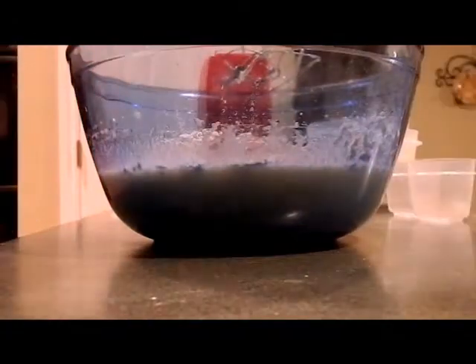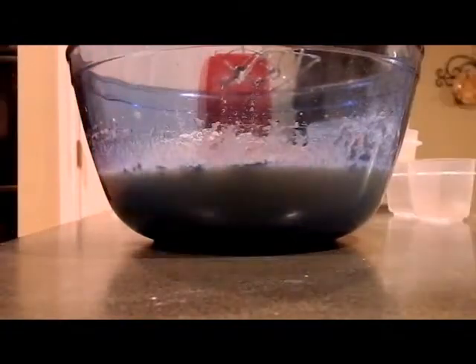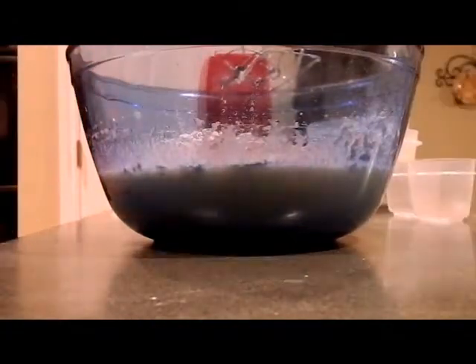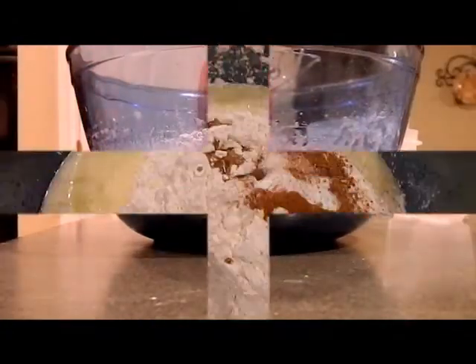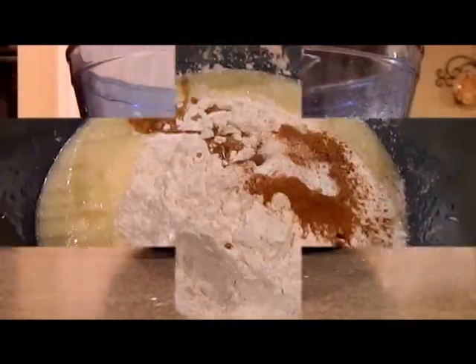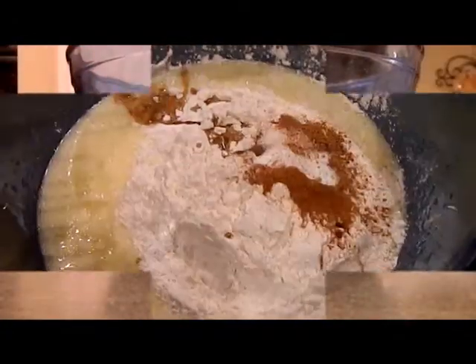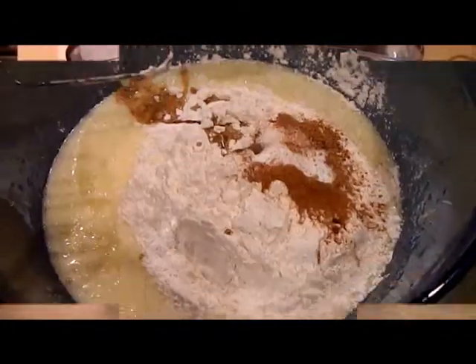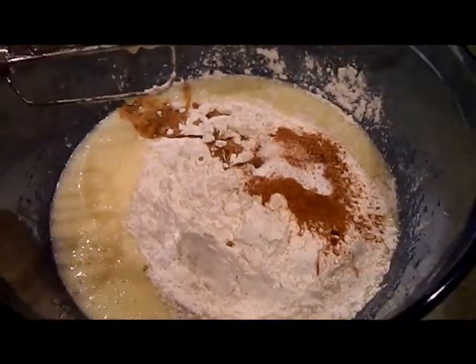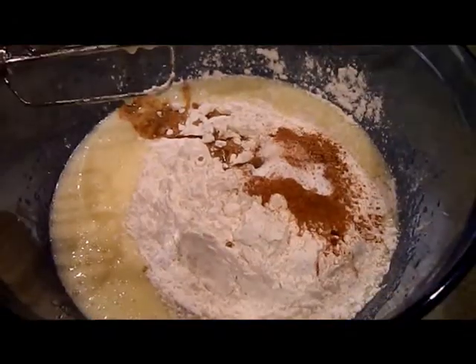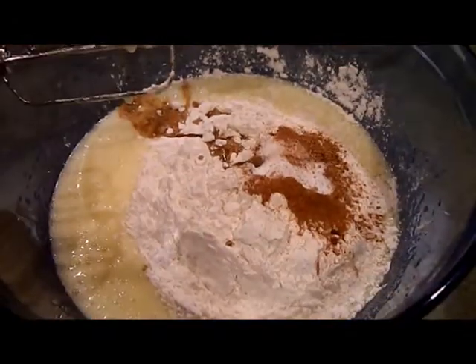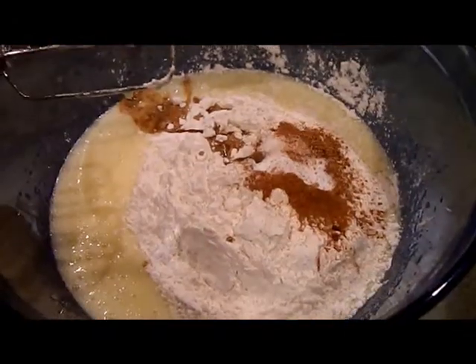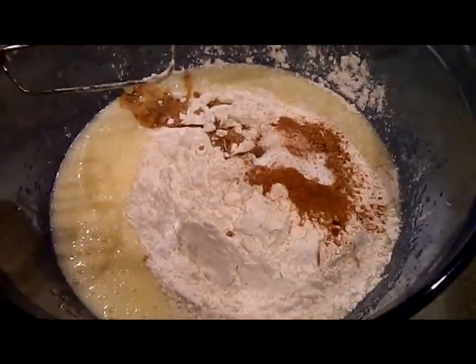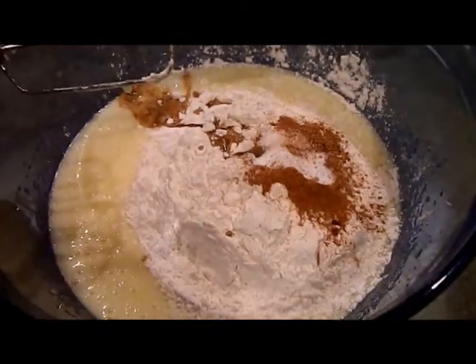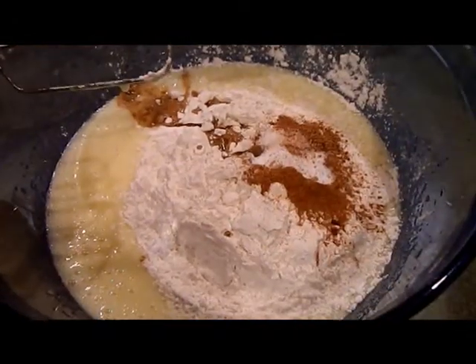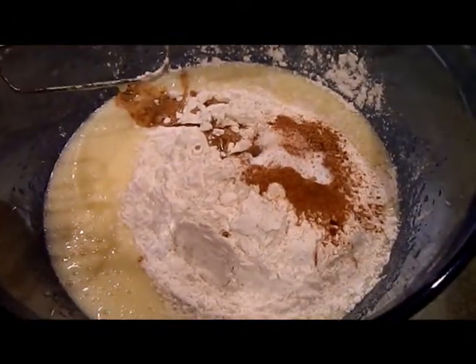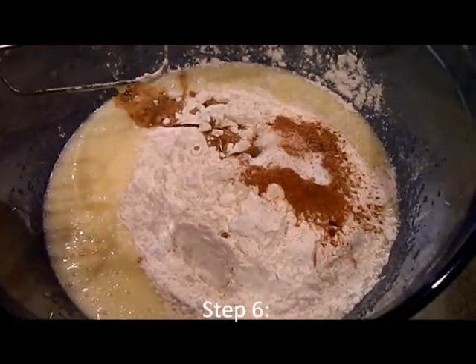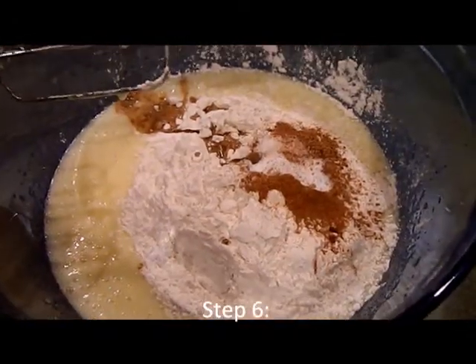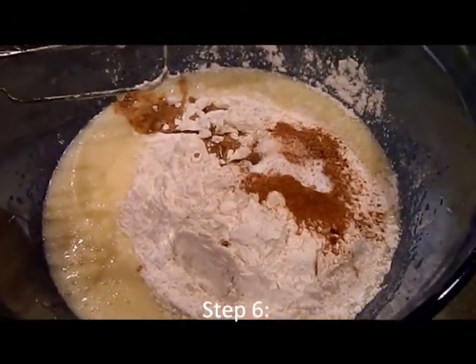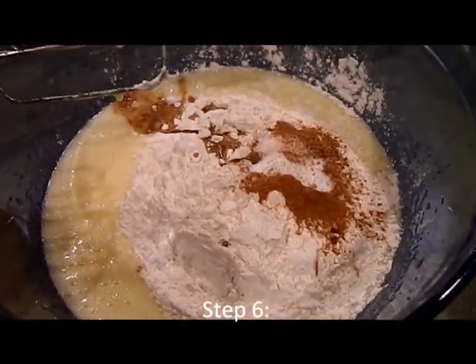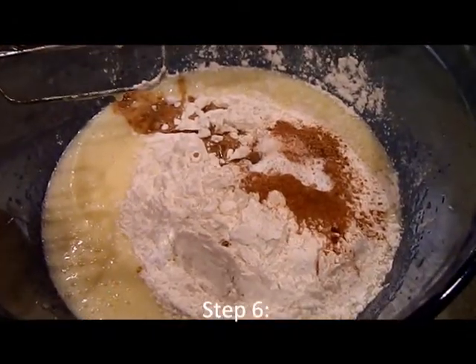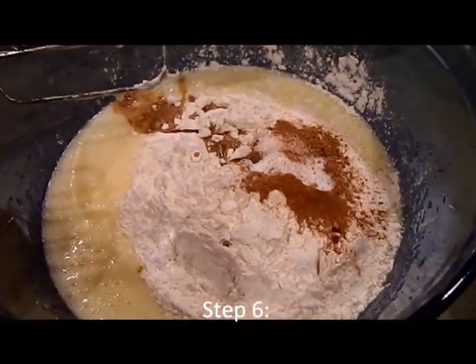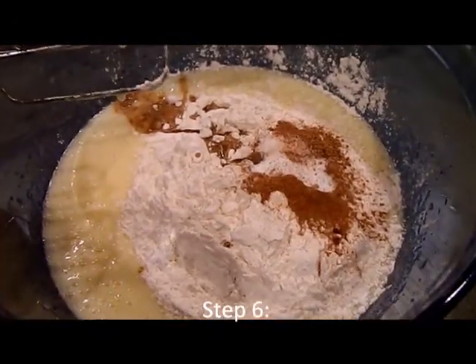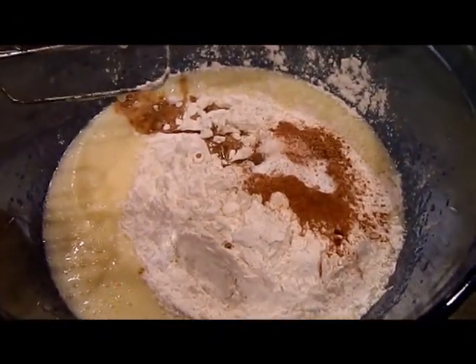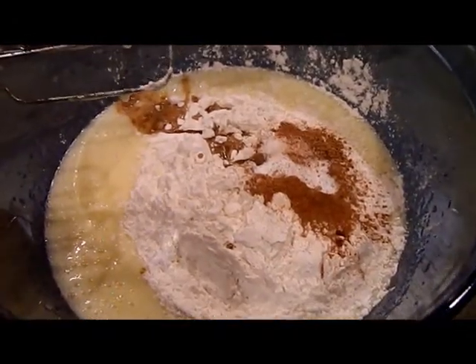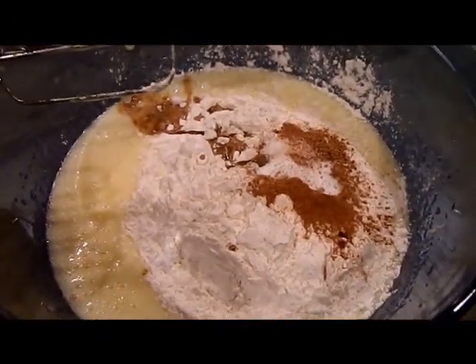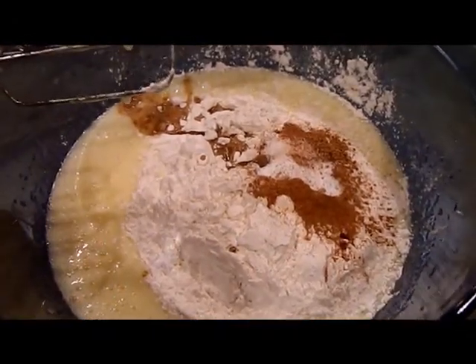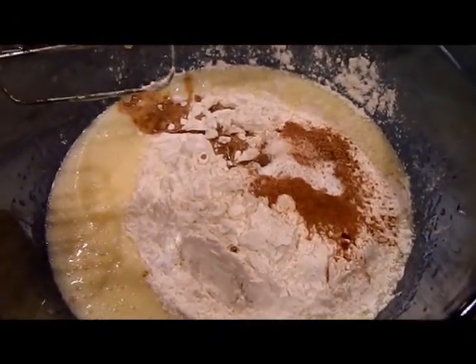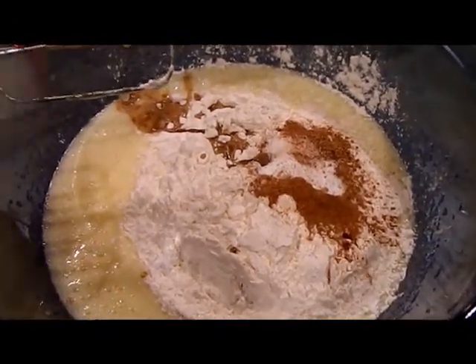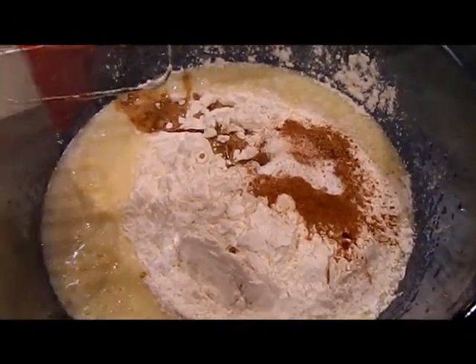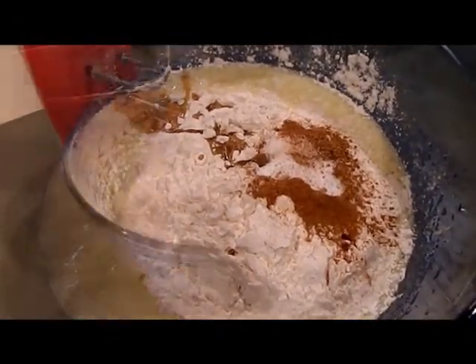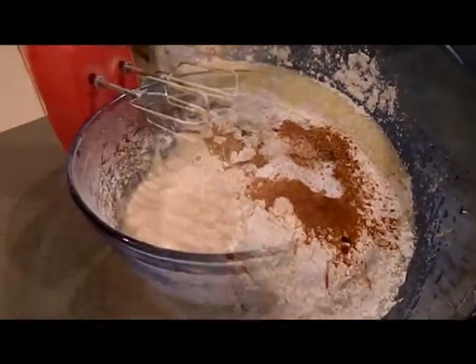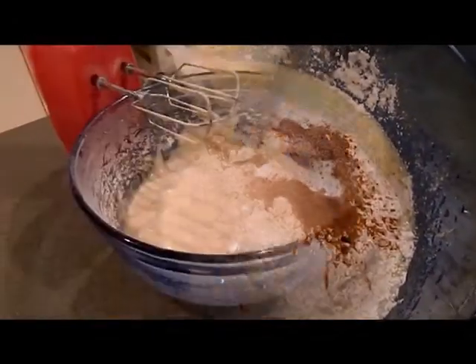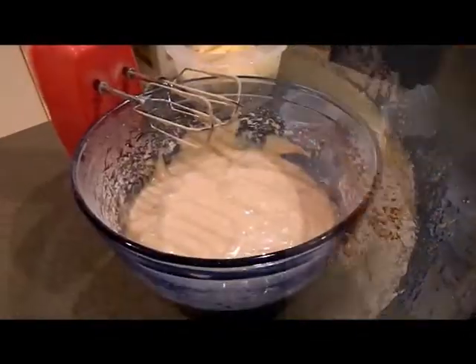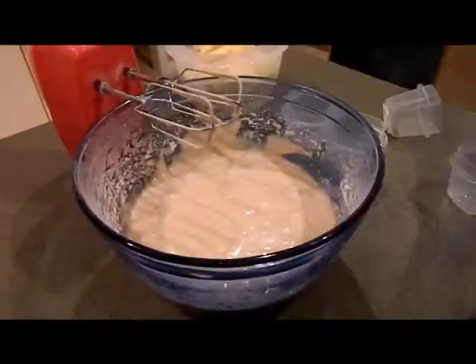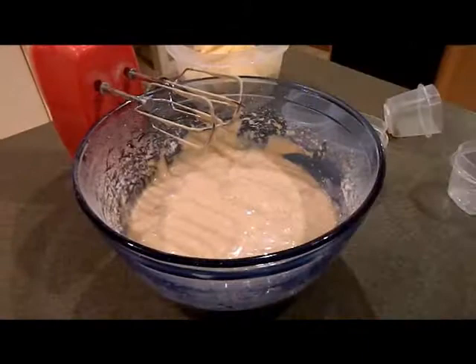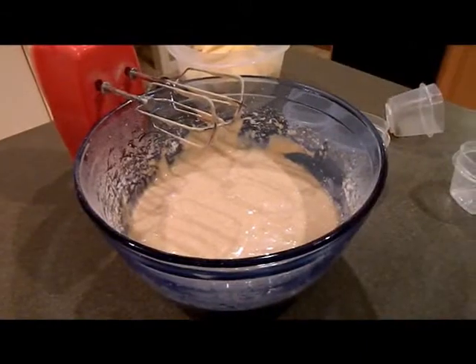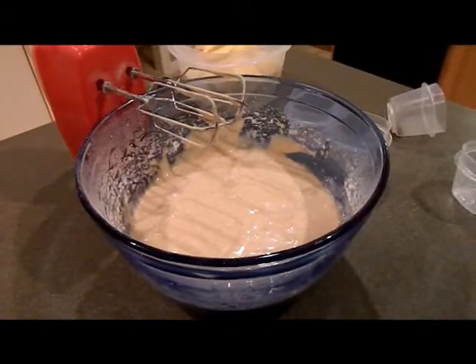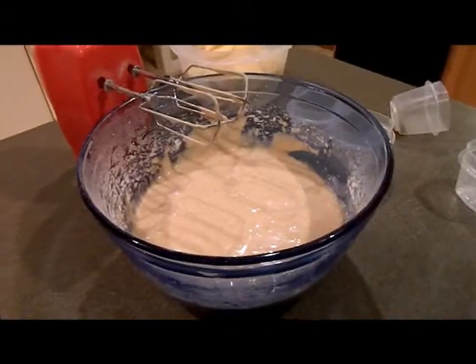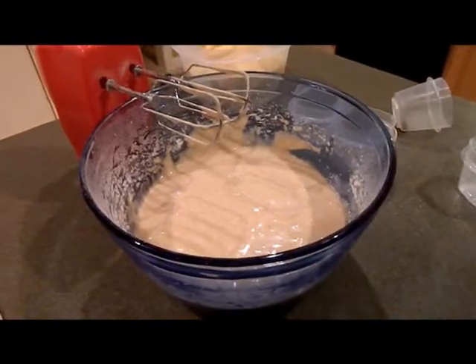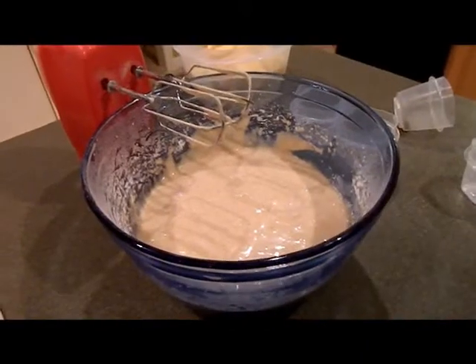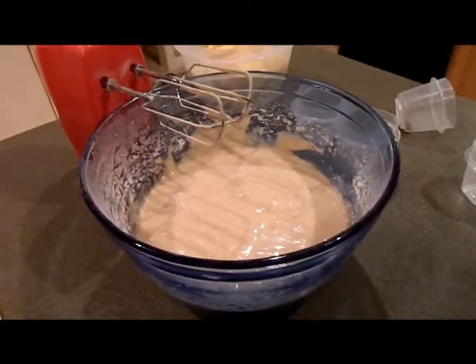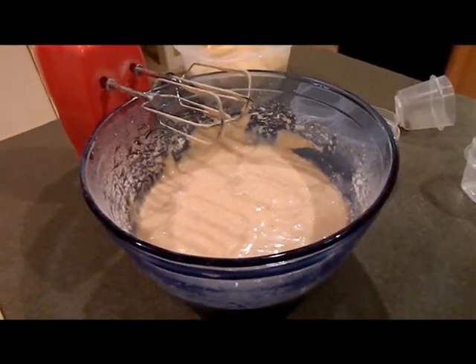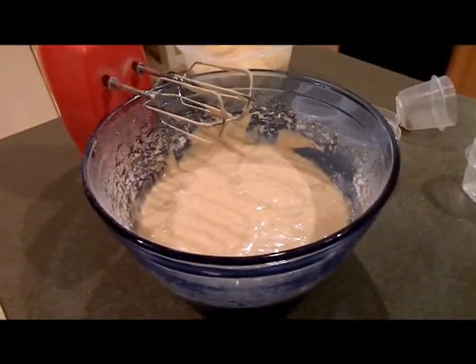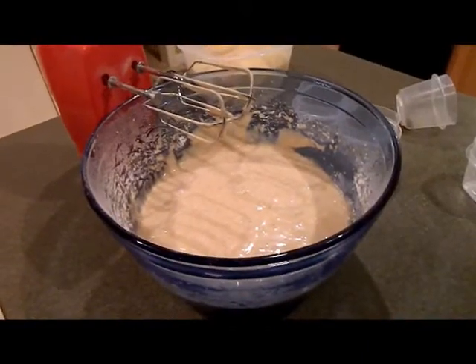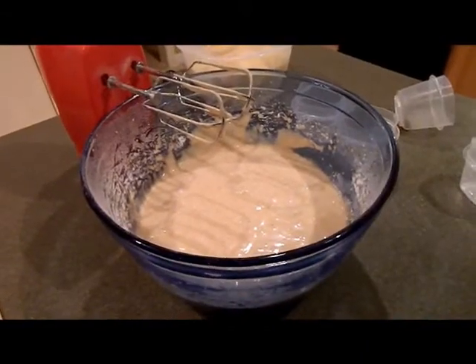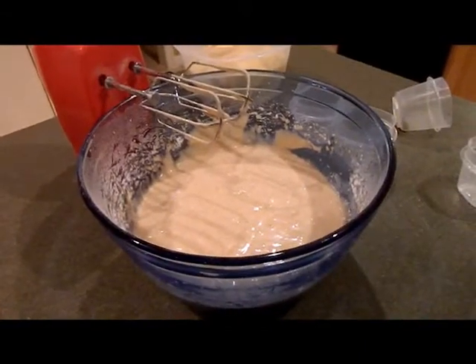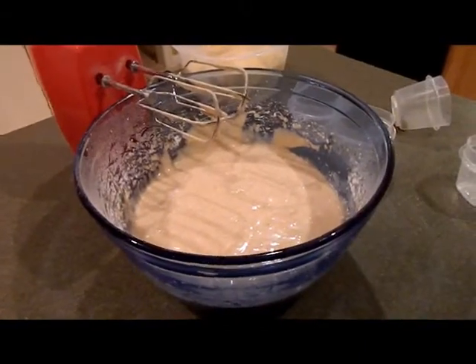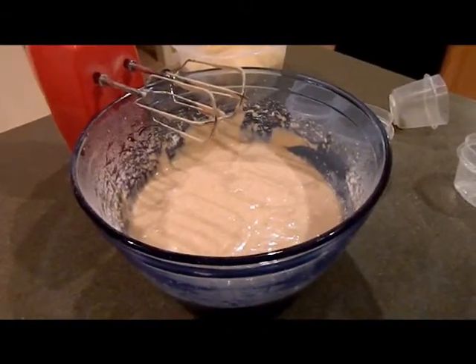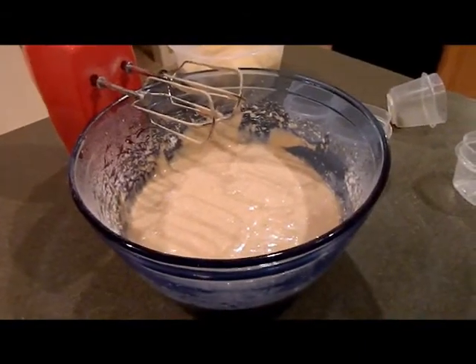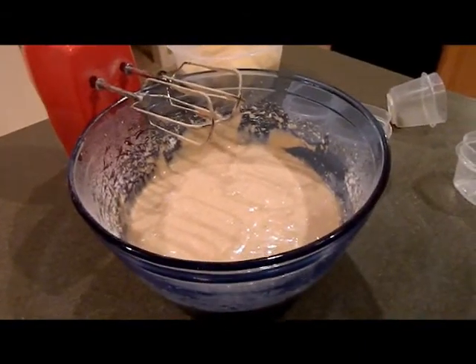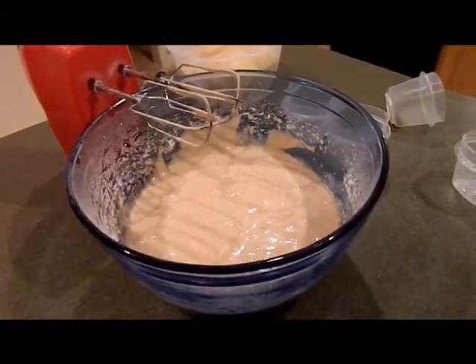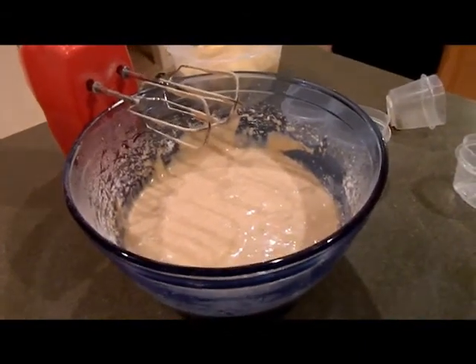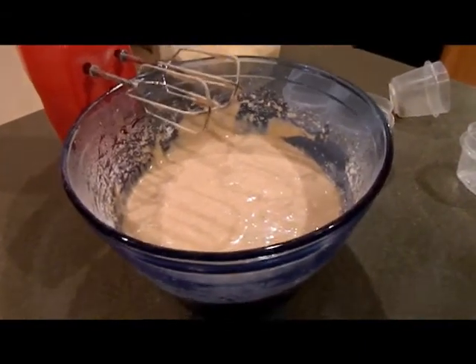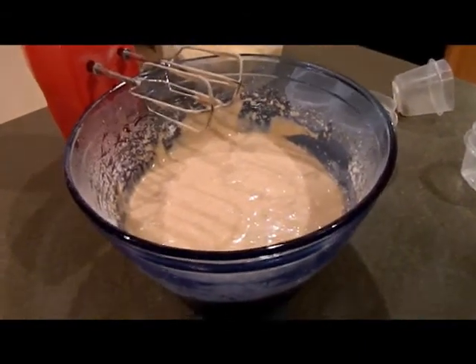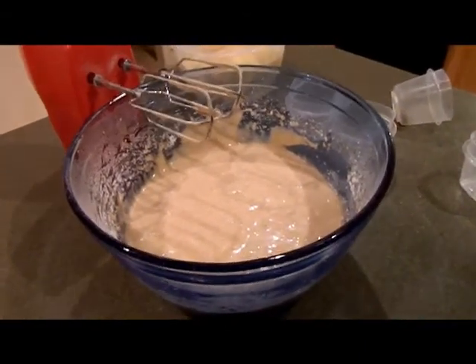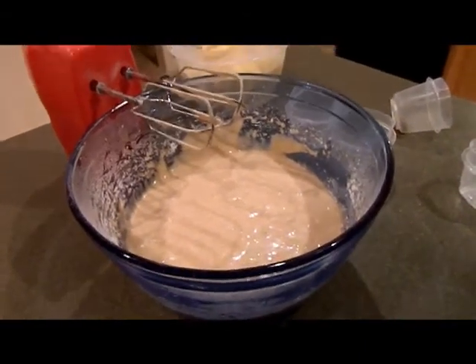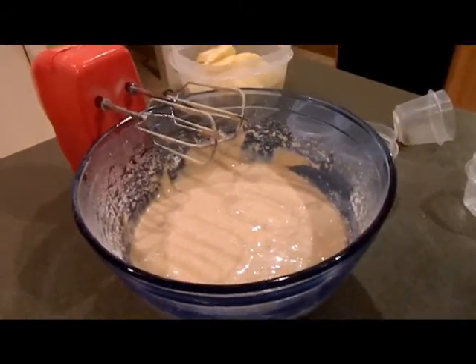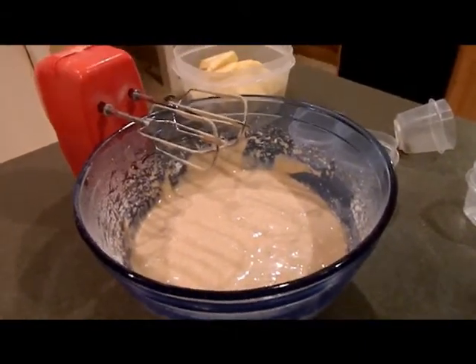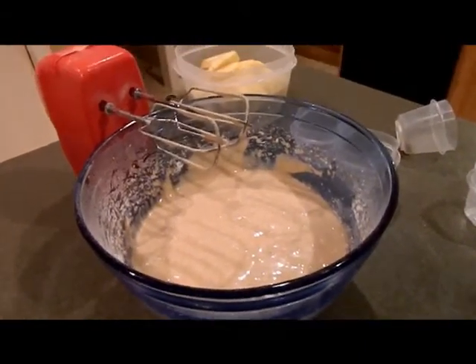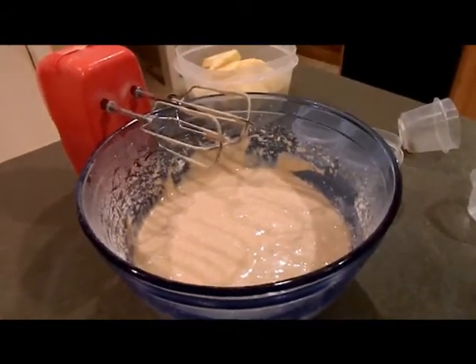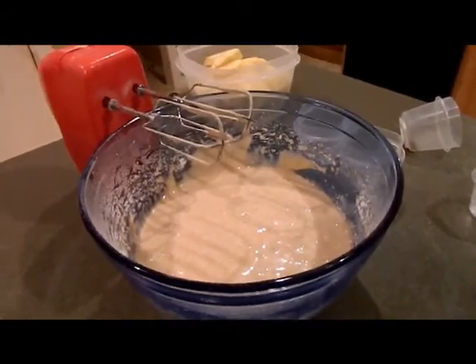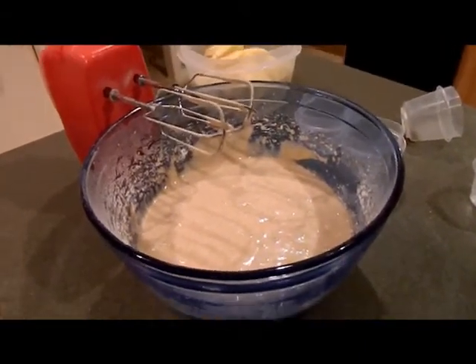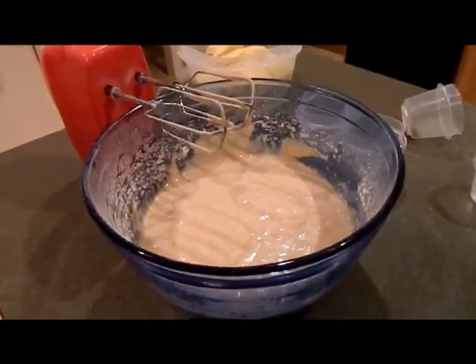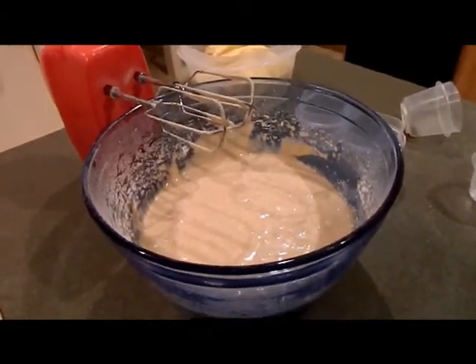Once again, blend all the ingredients in for one minute. Now you should have all the ingredients mixed in, except for the apples.